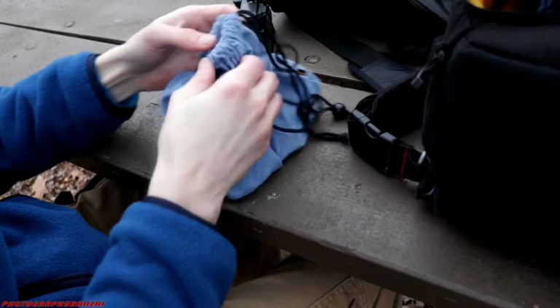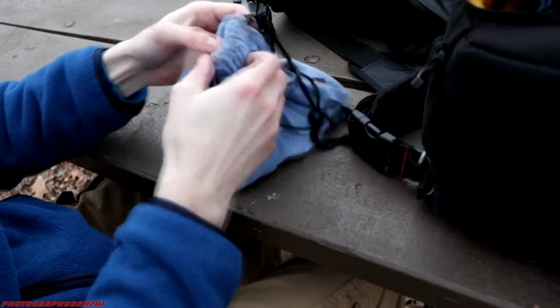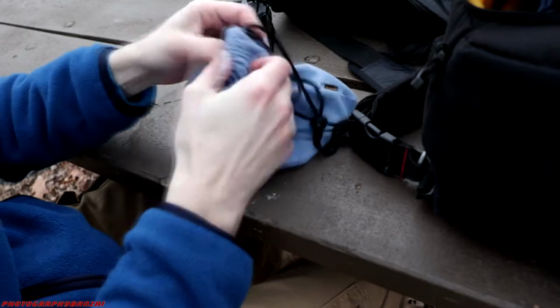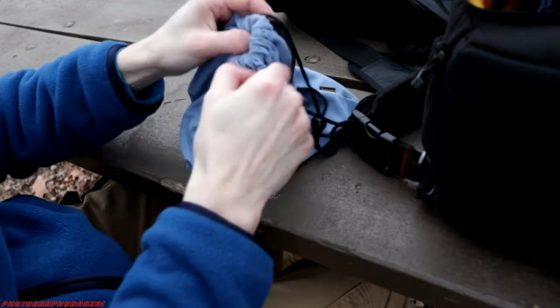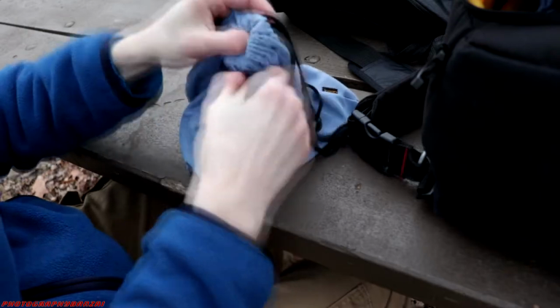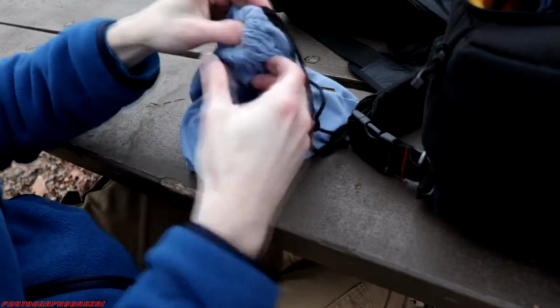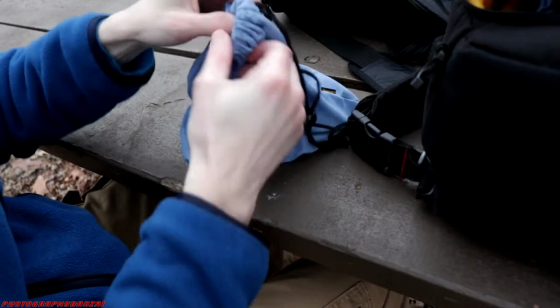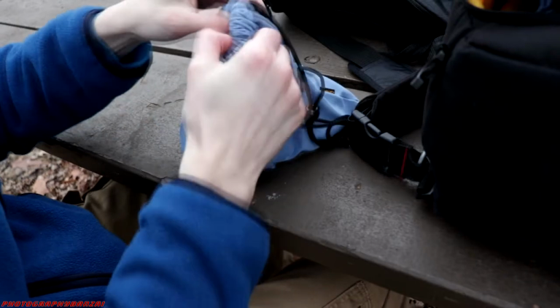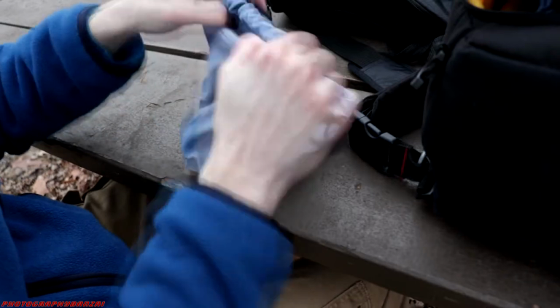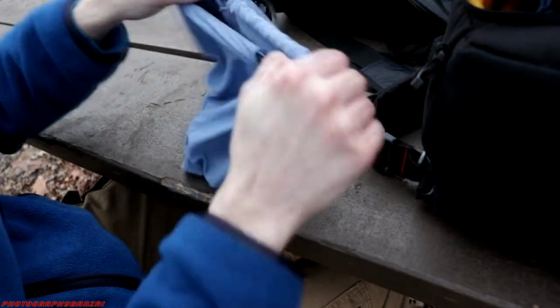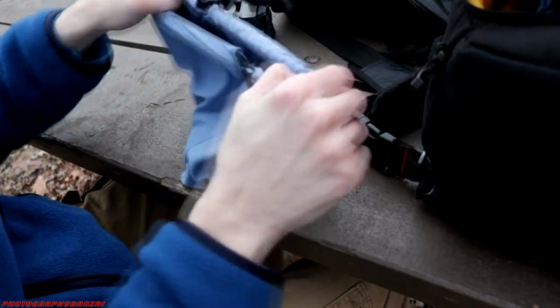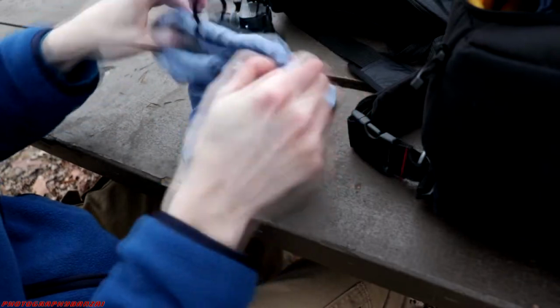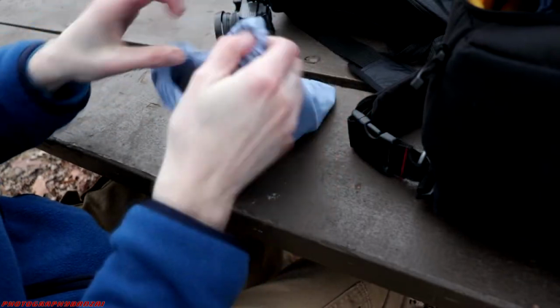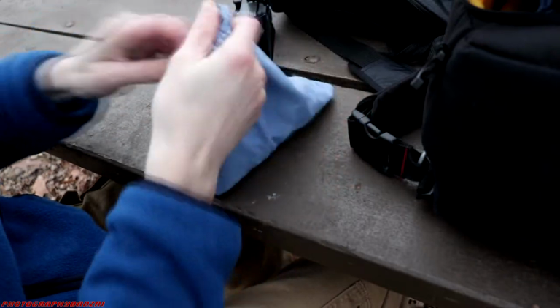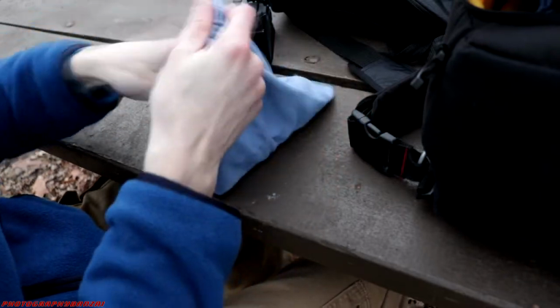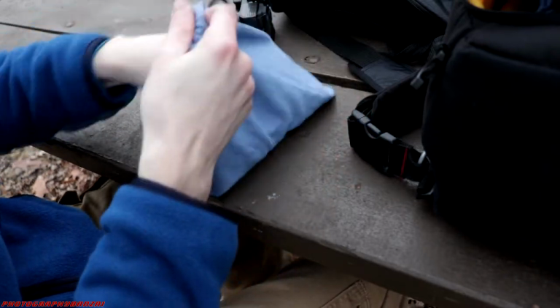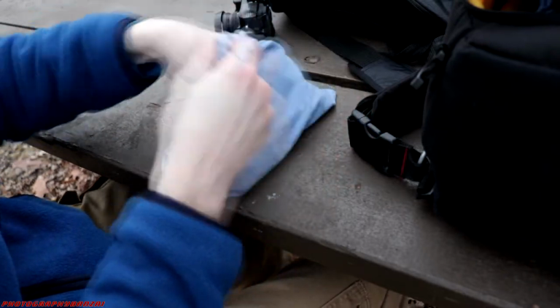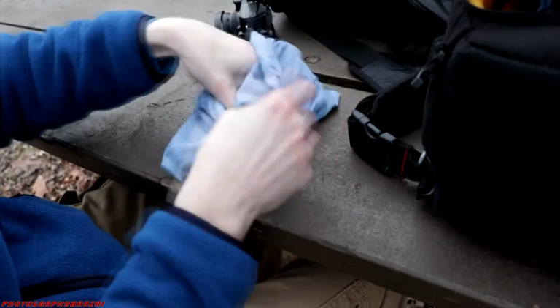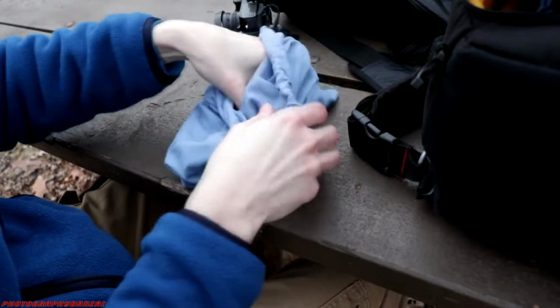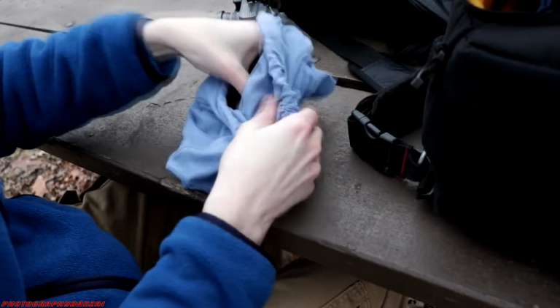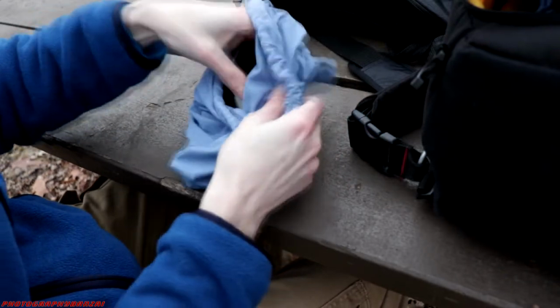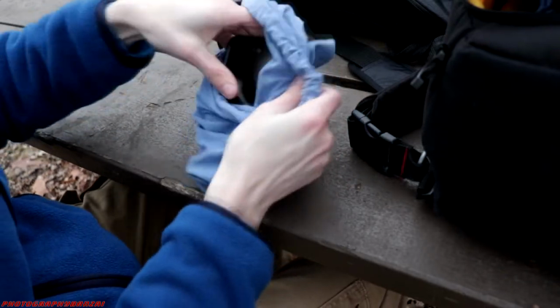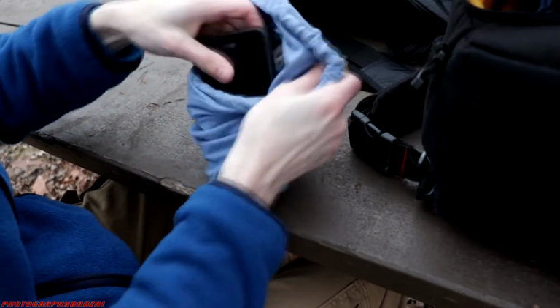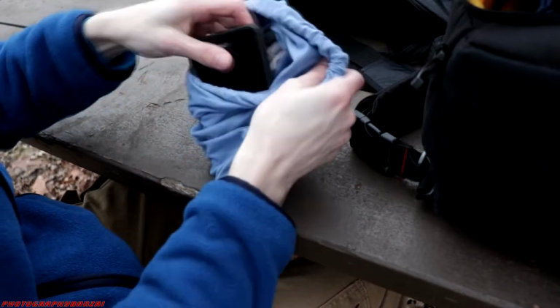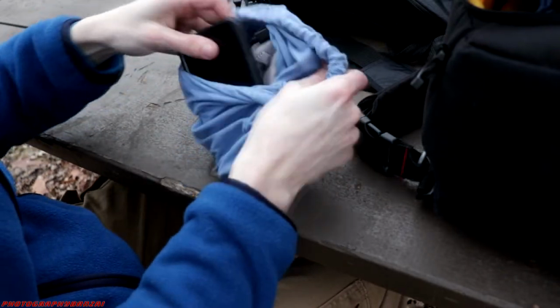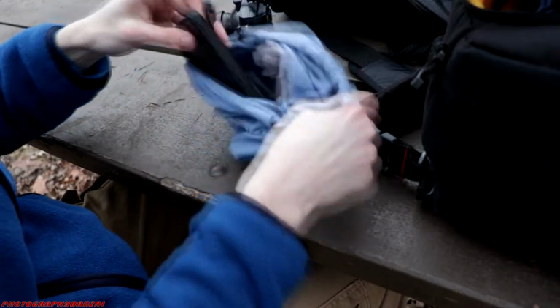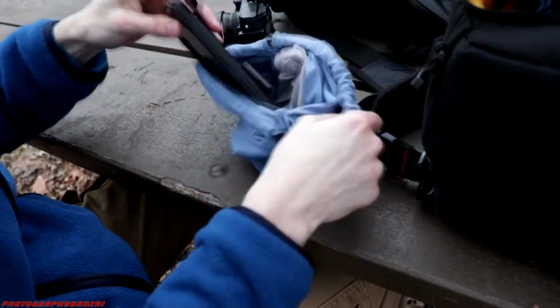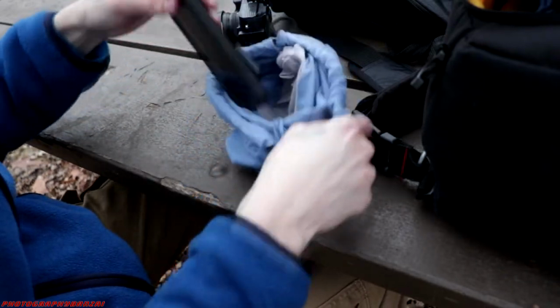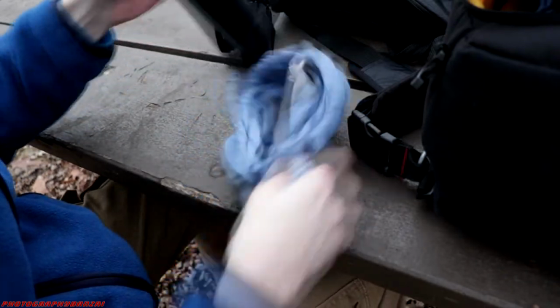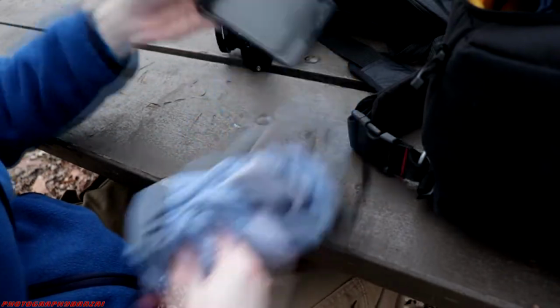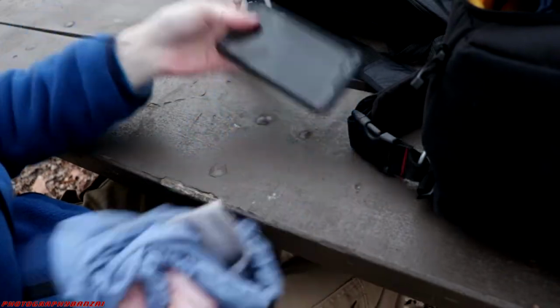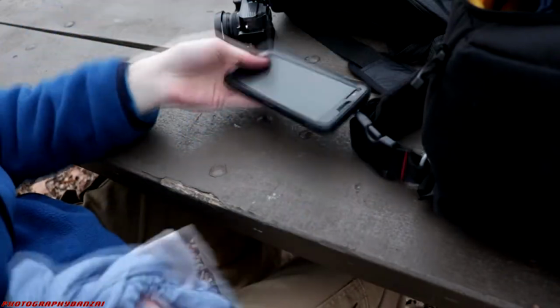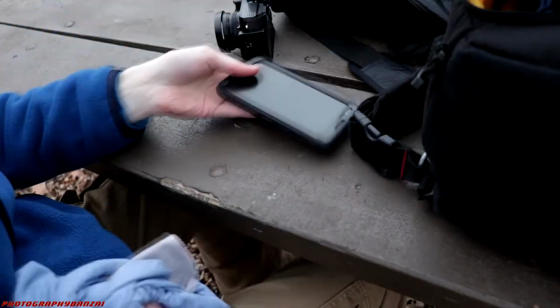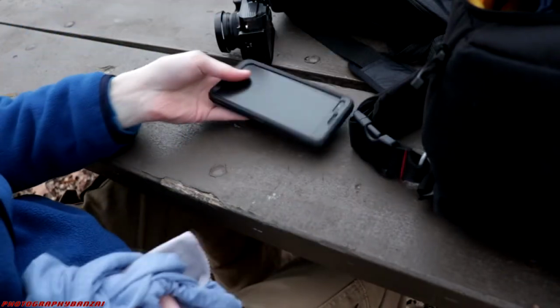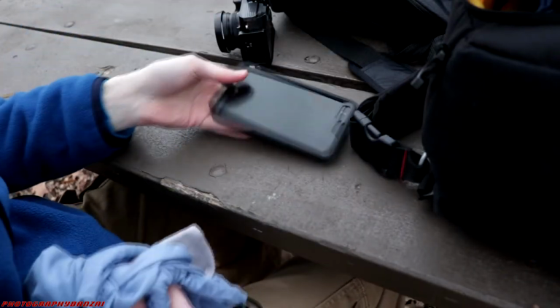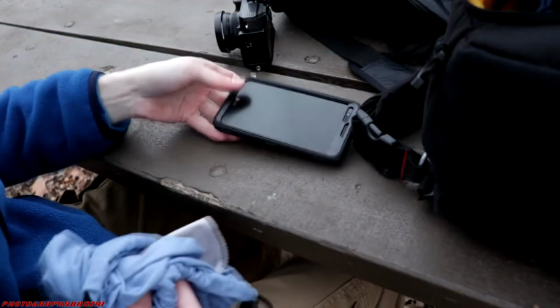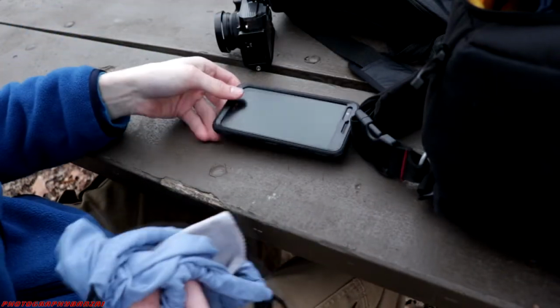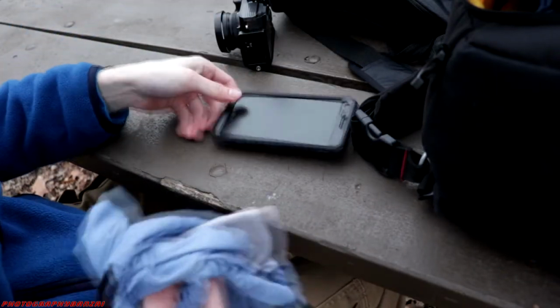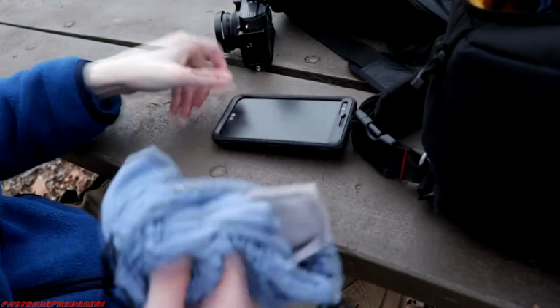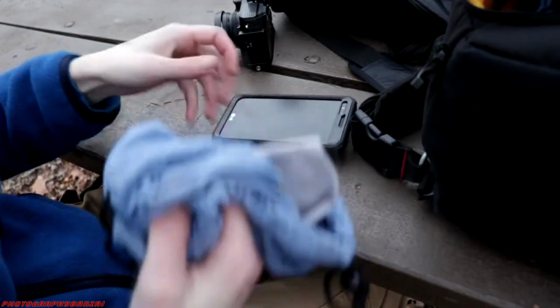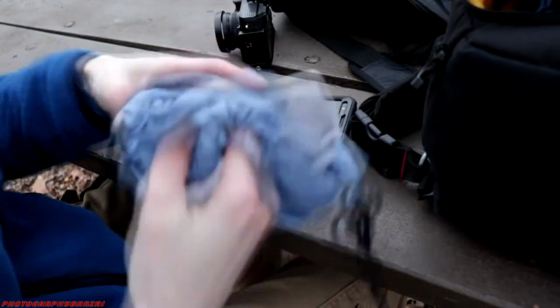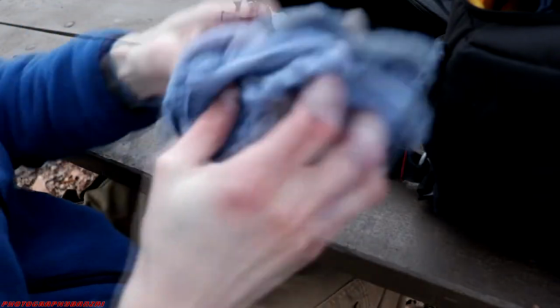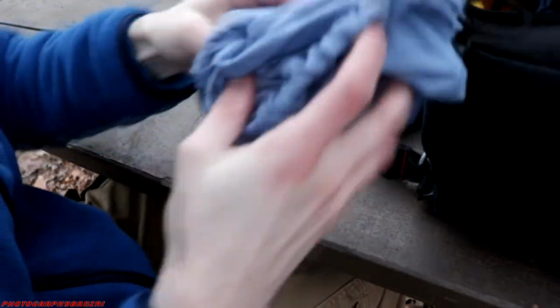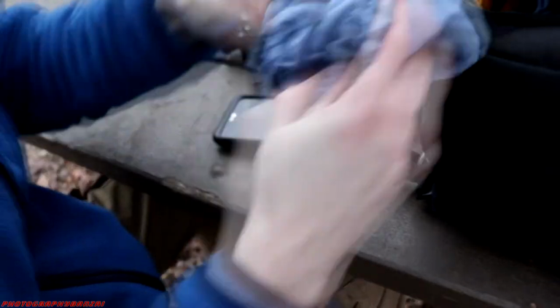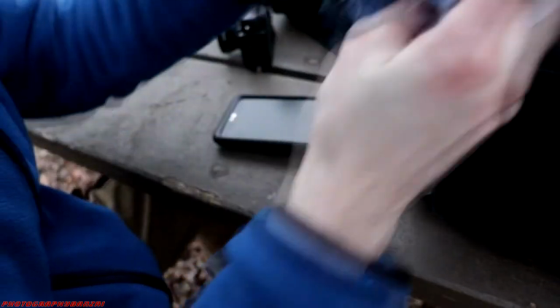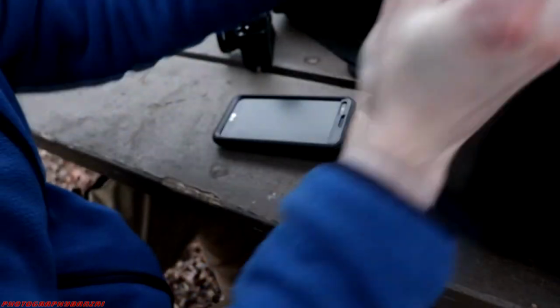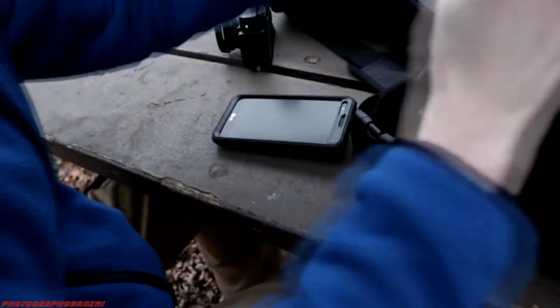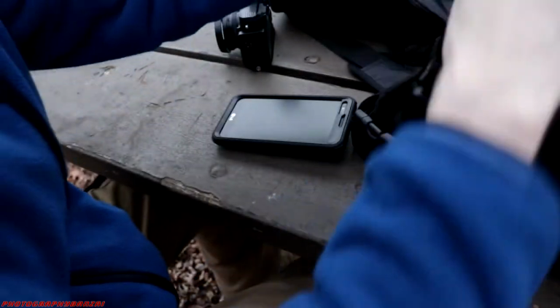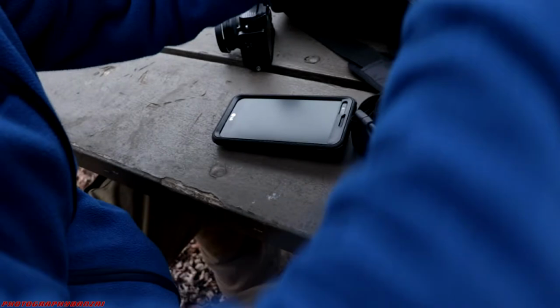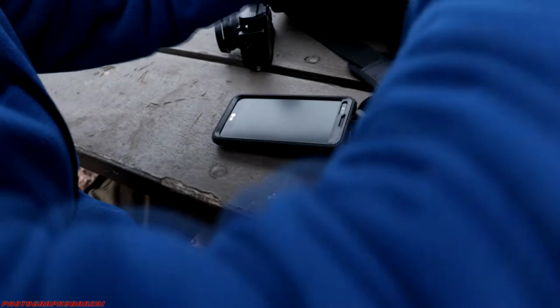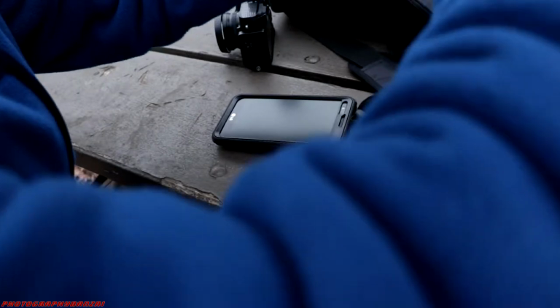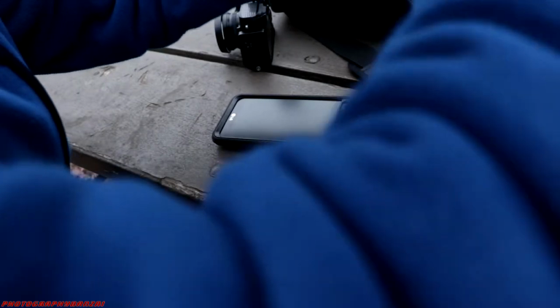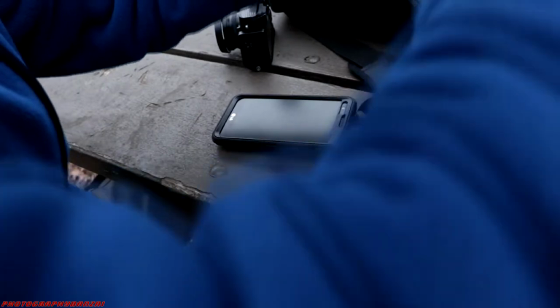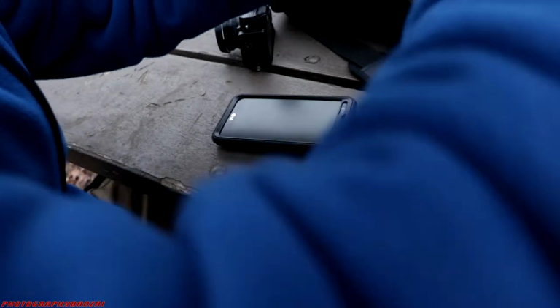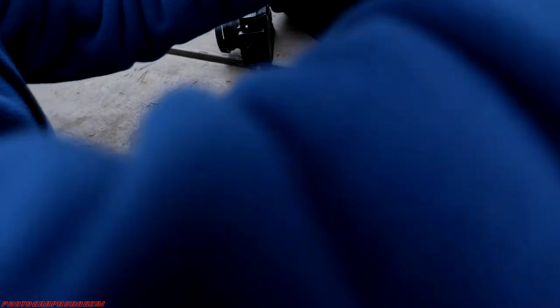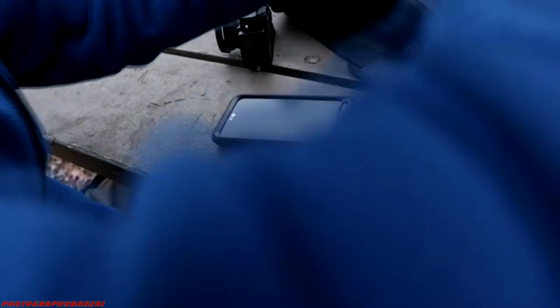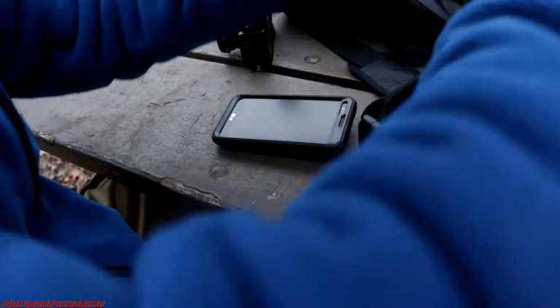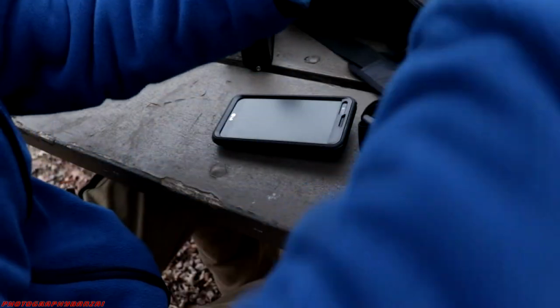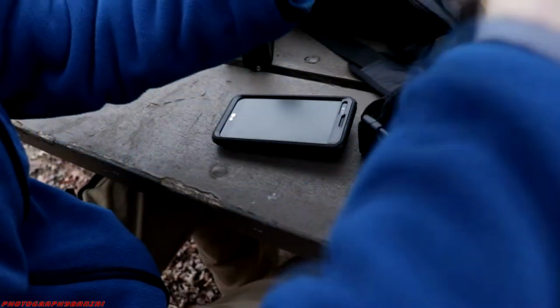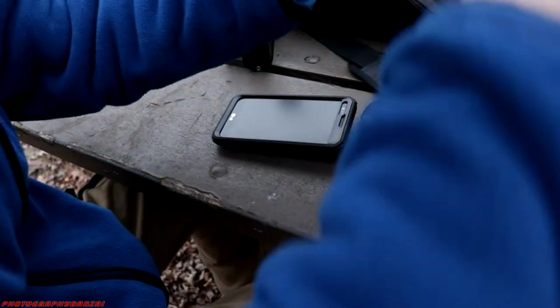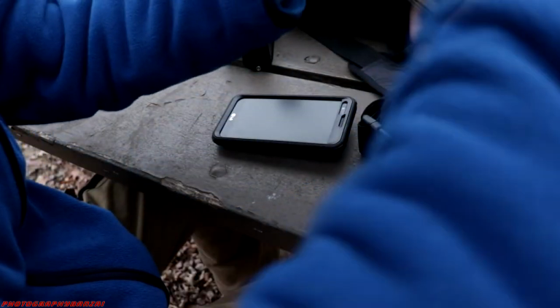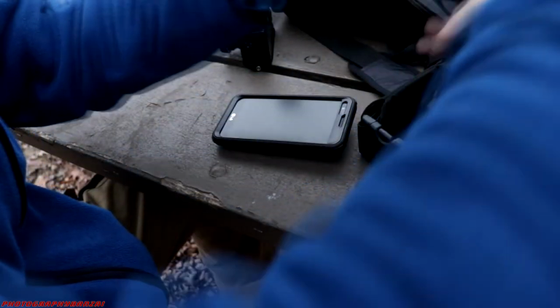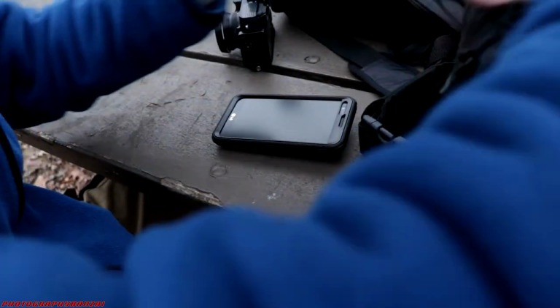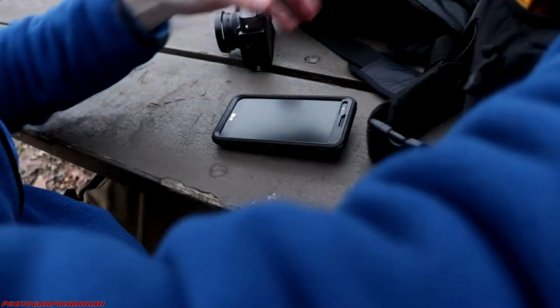Hey, this is Scott of Photography Banzai. In this video I'm going to go over an on-site backup solution and editing solution I put together.